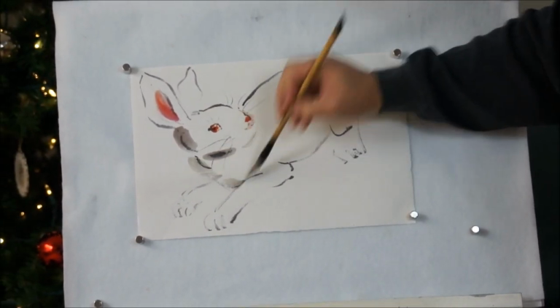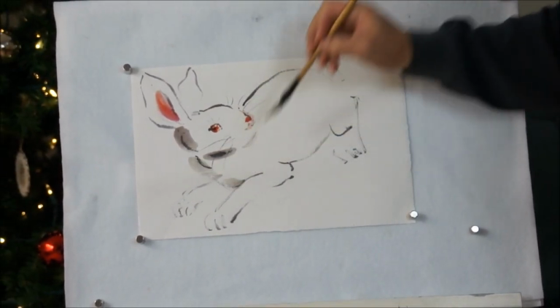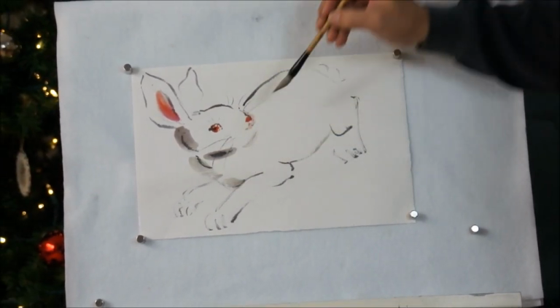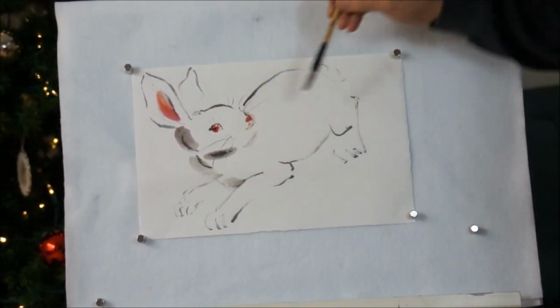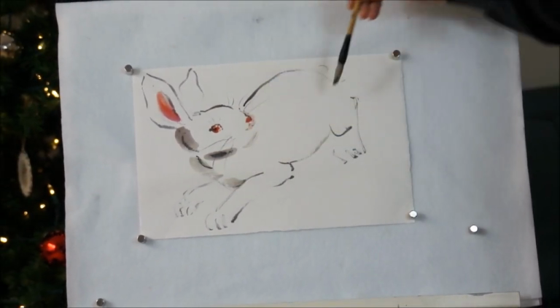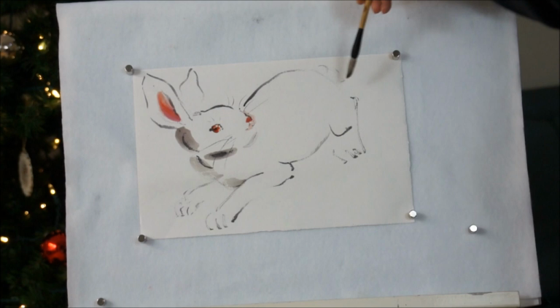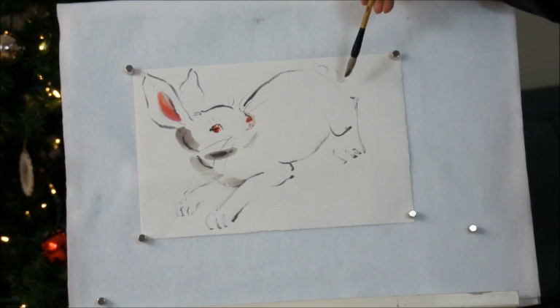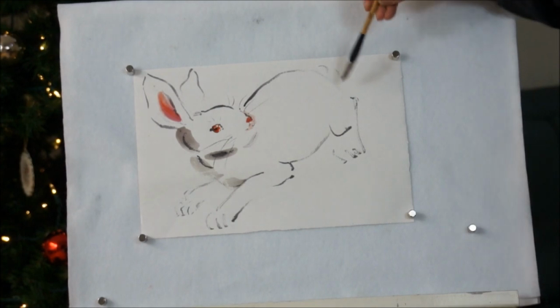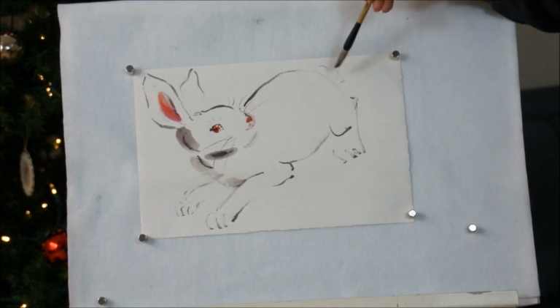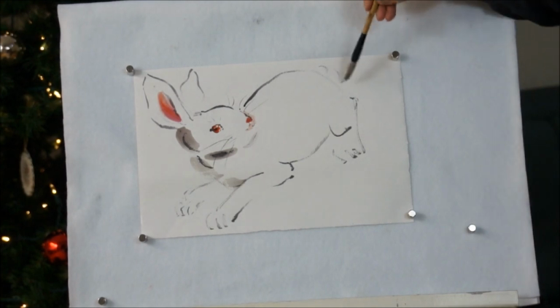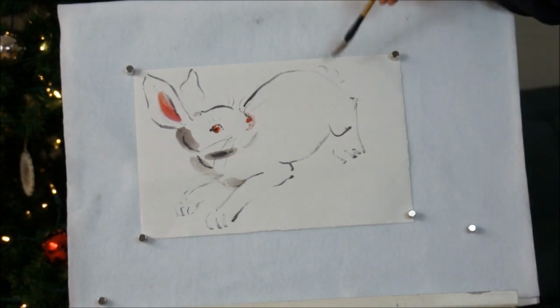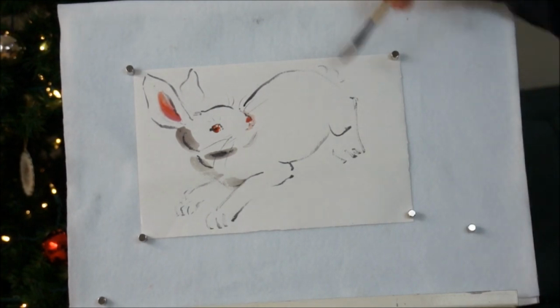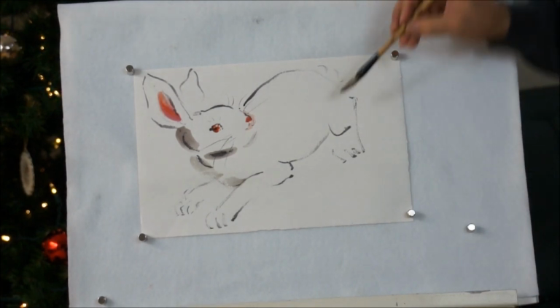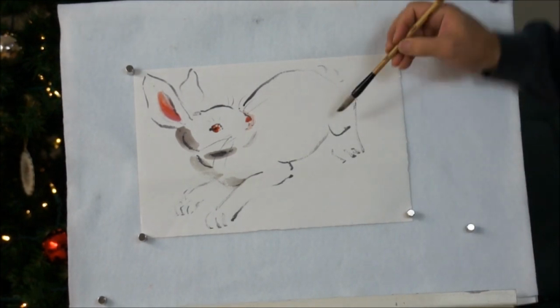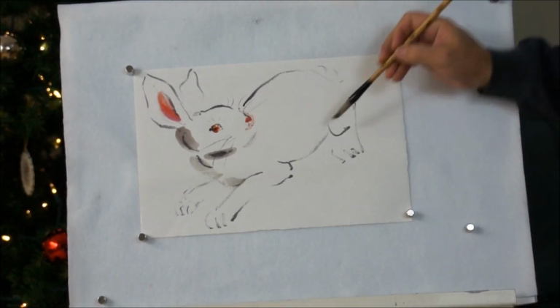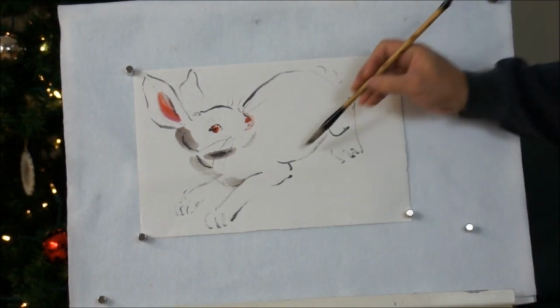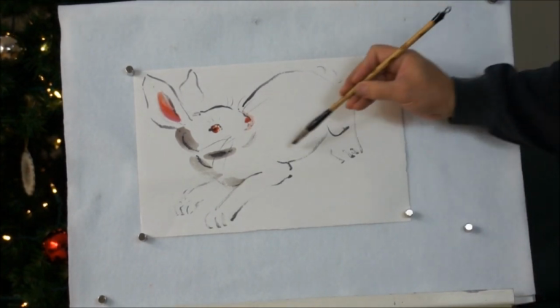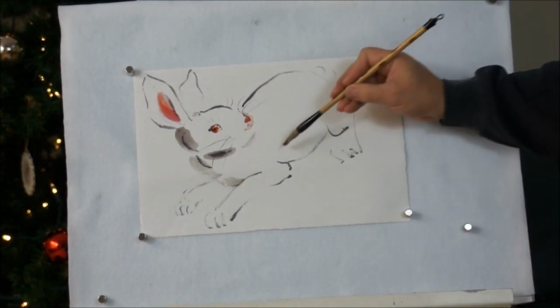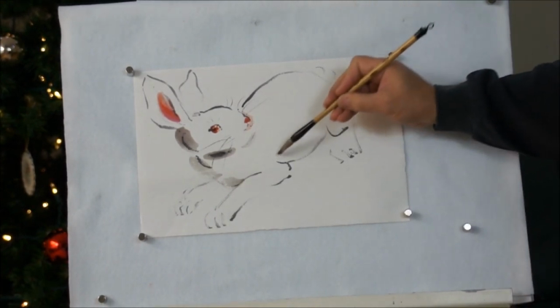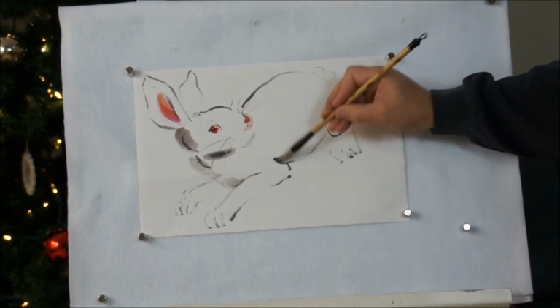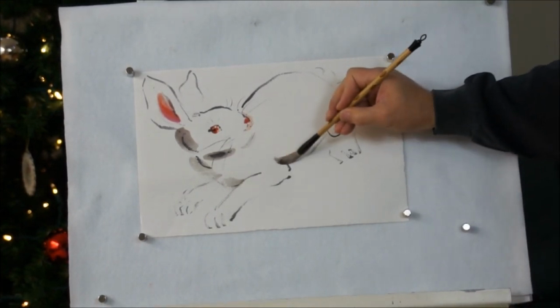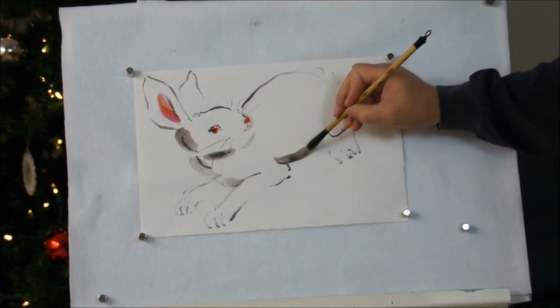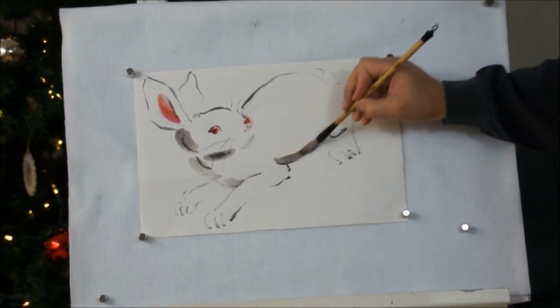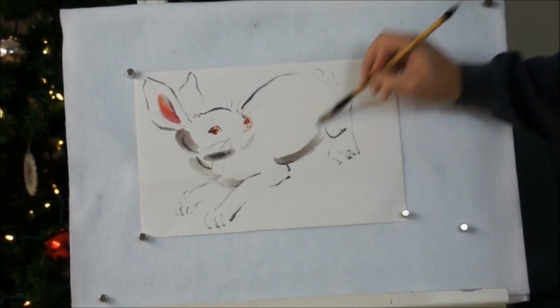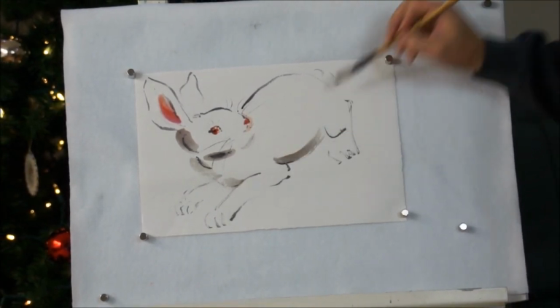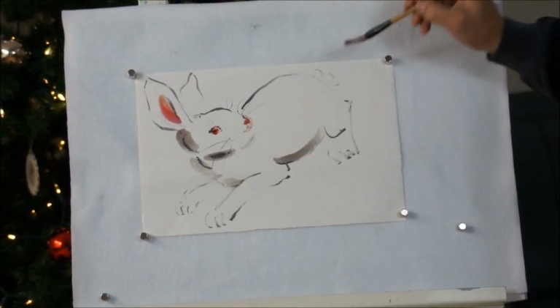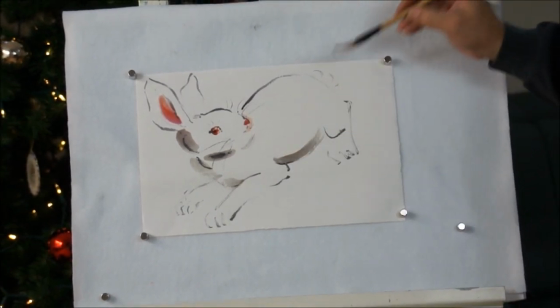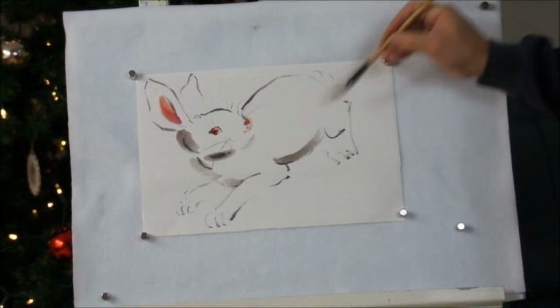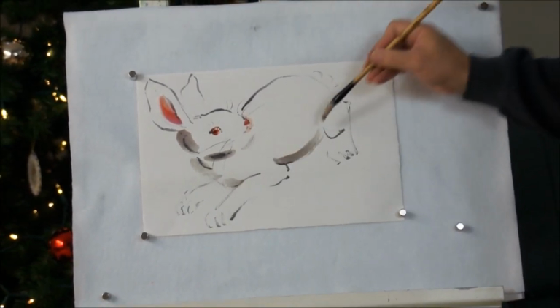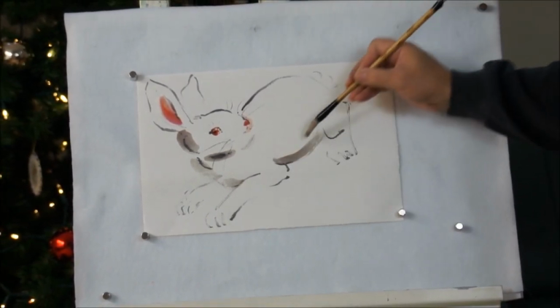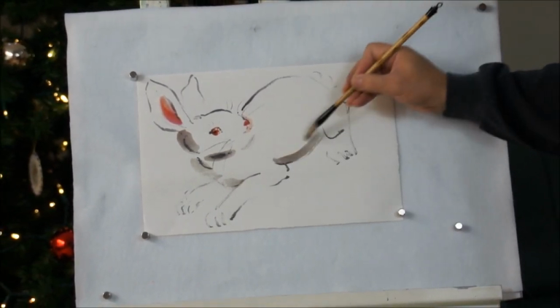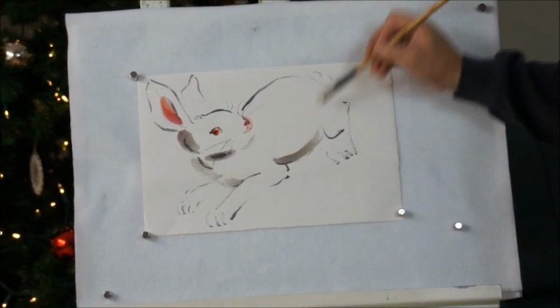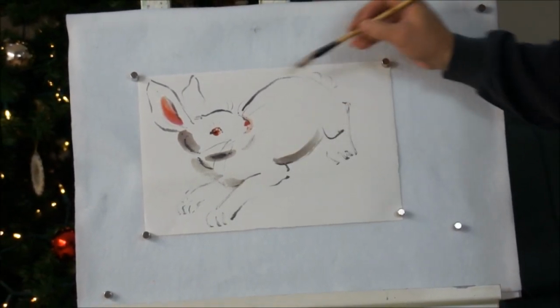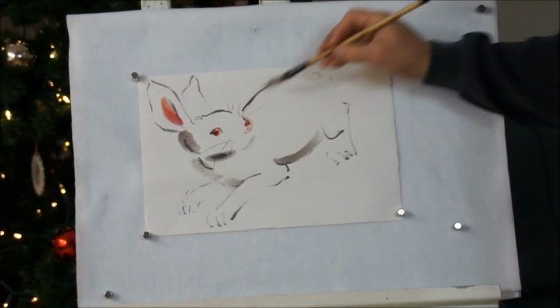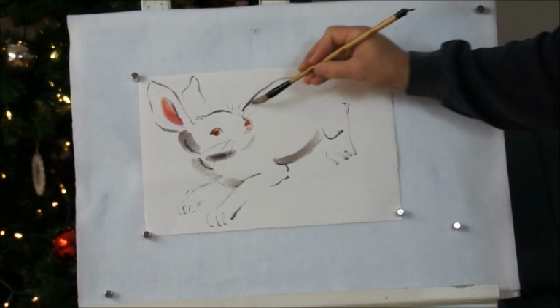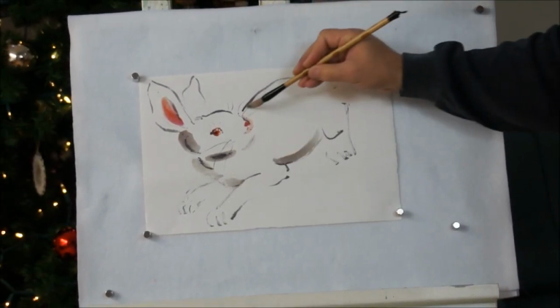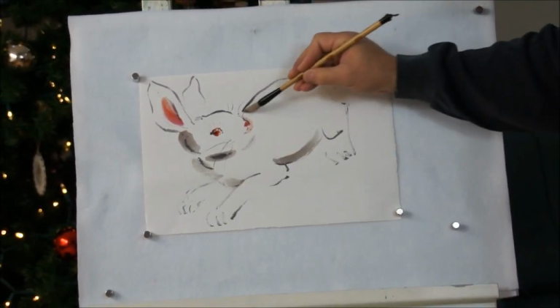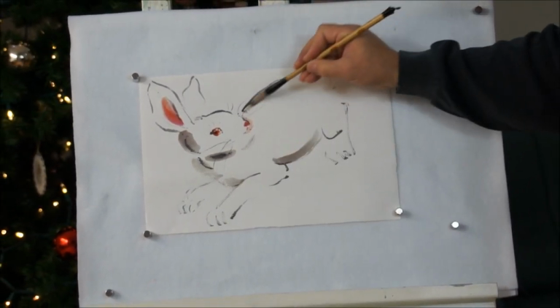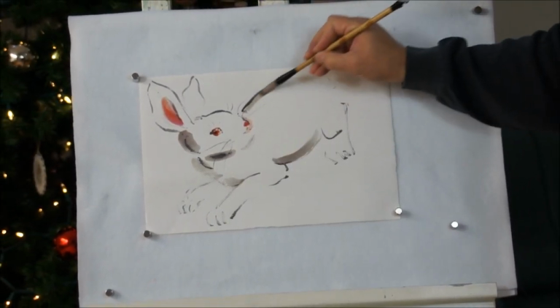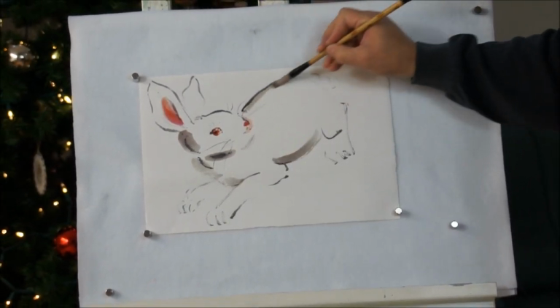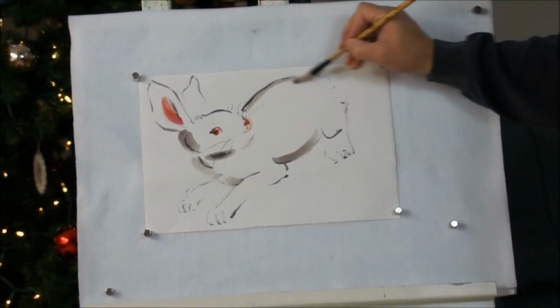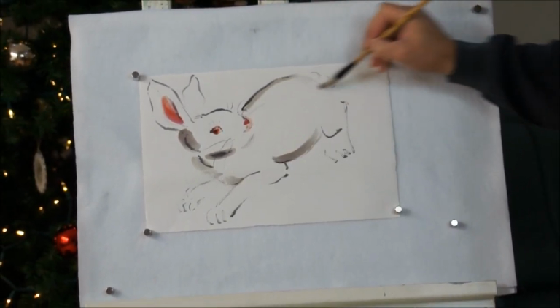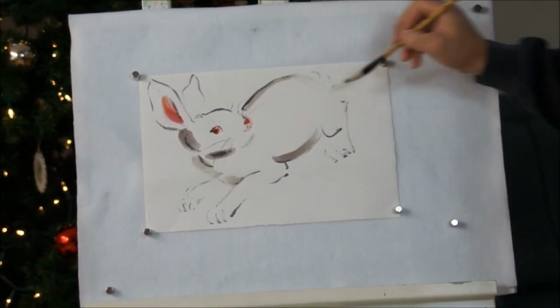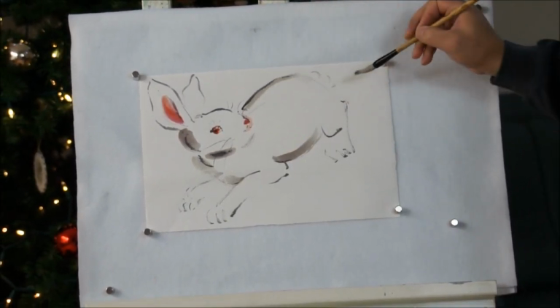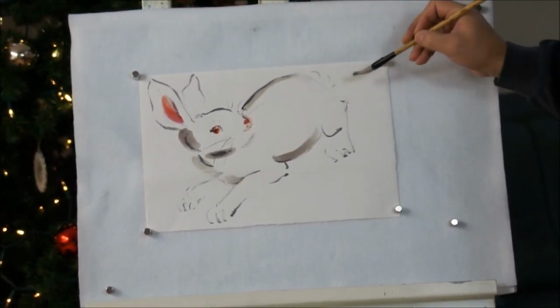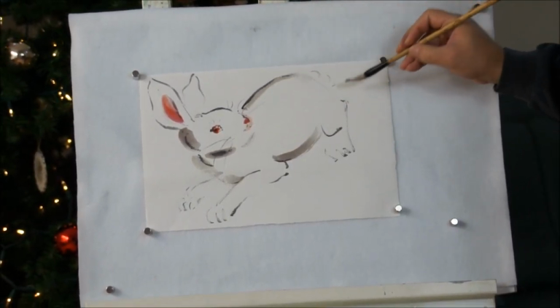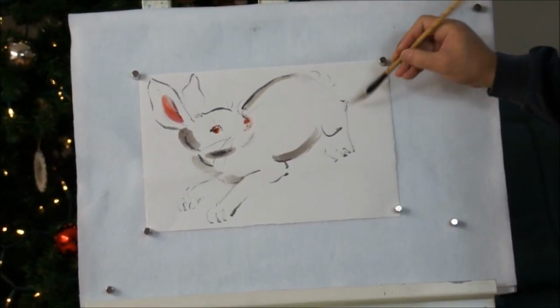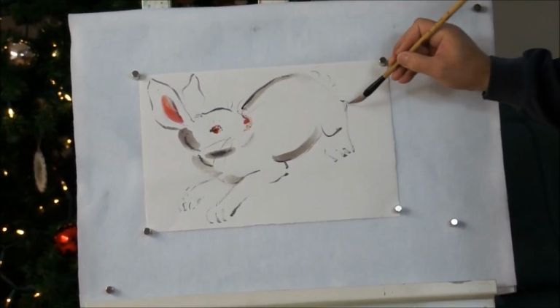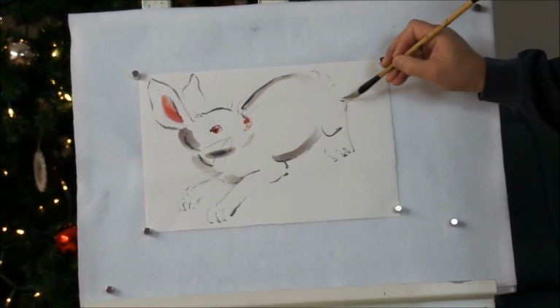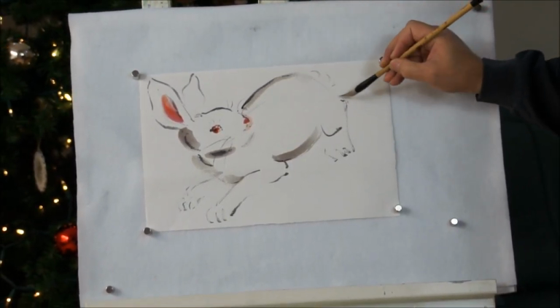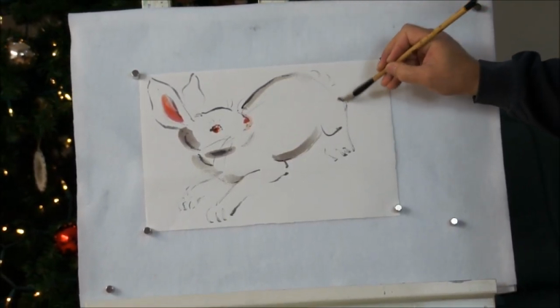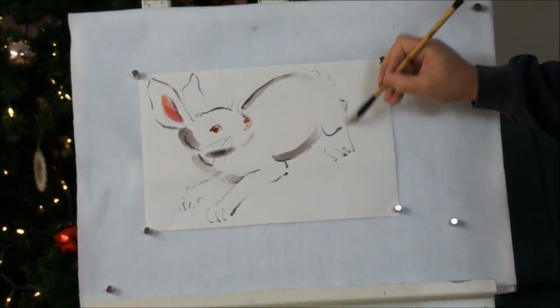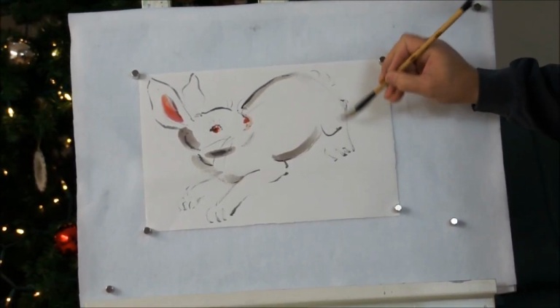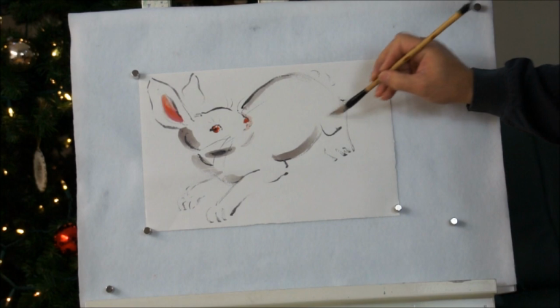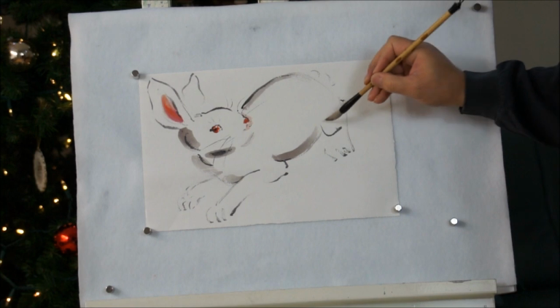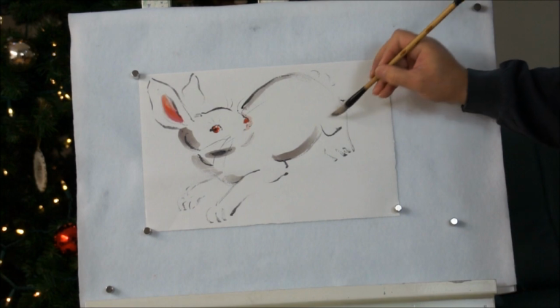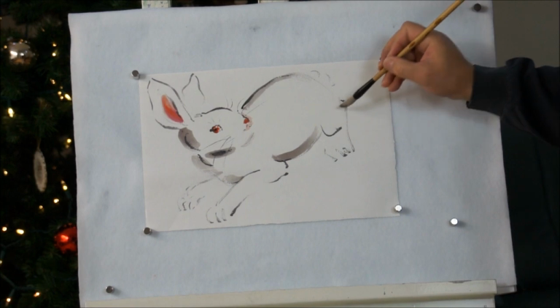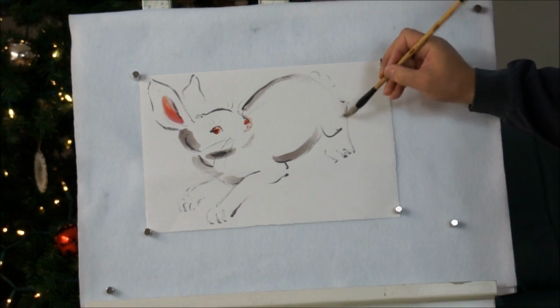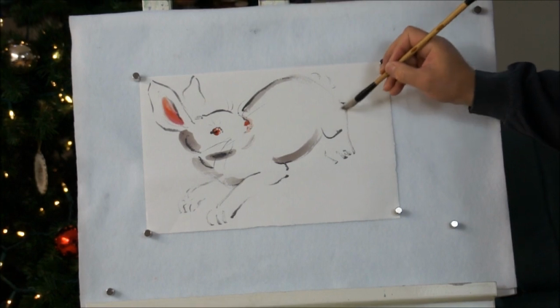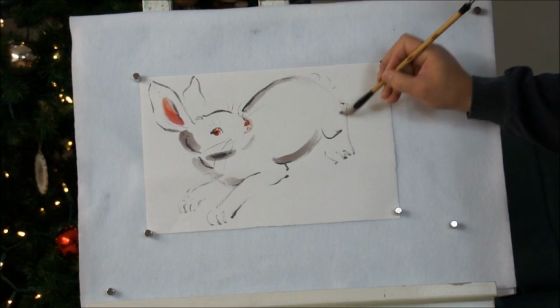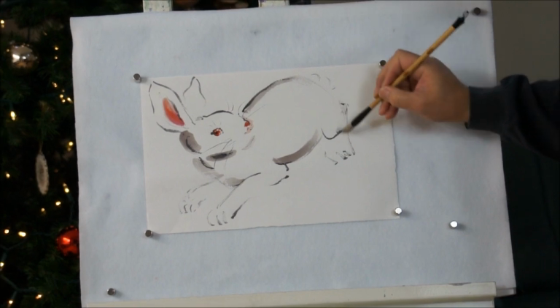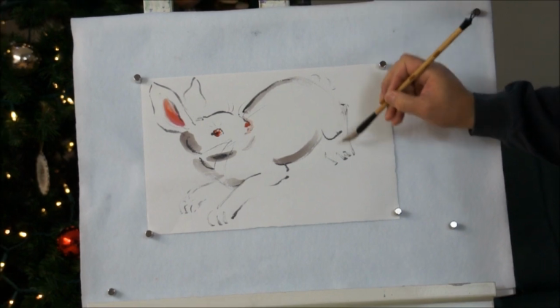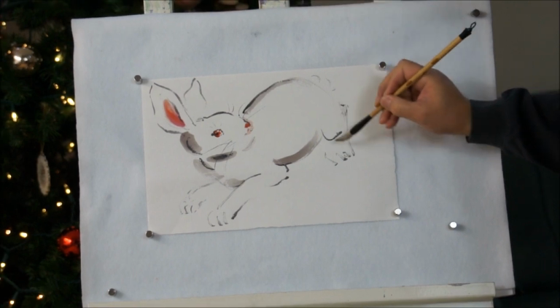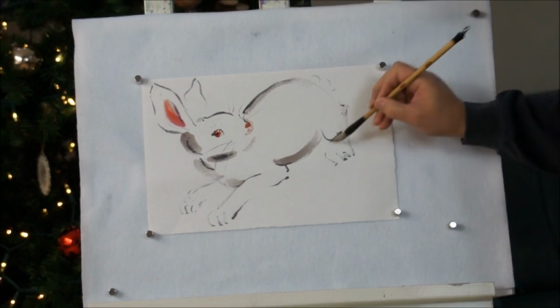This double Xuan paper is very absorbent, but not that much.